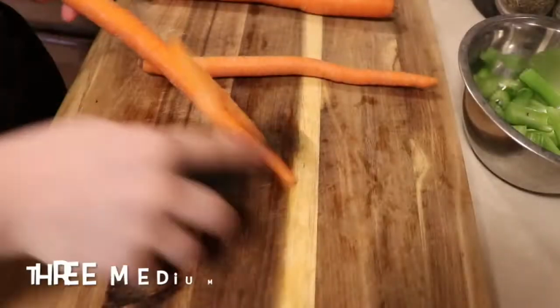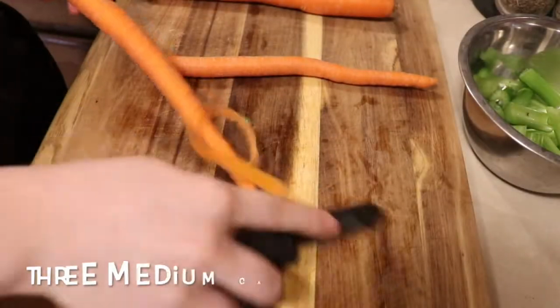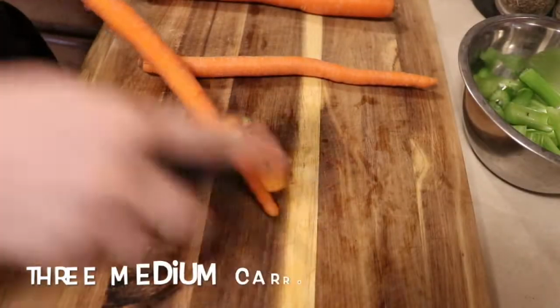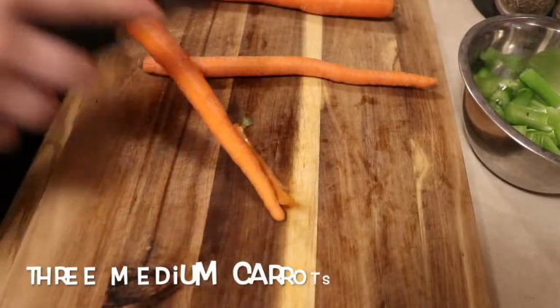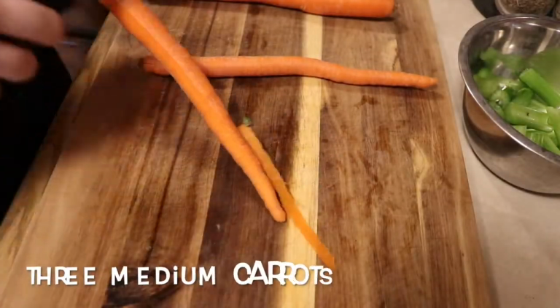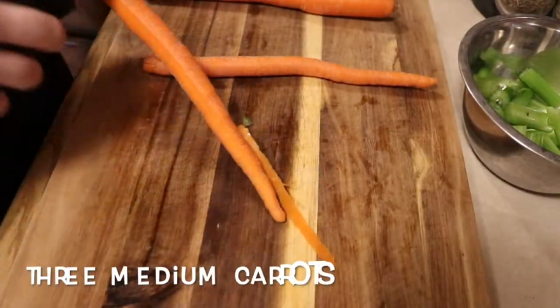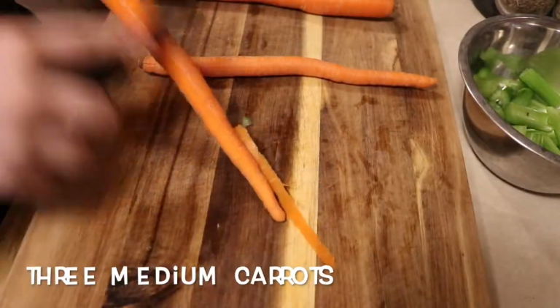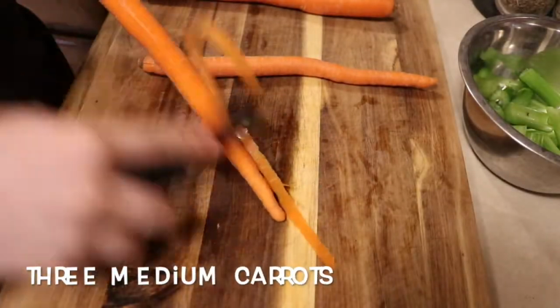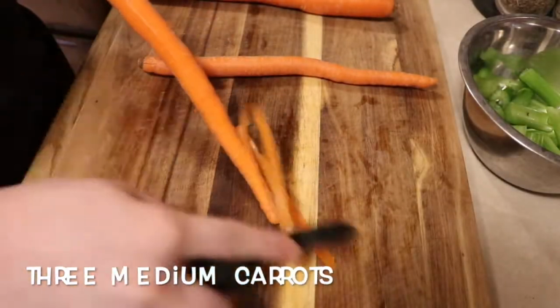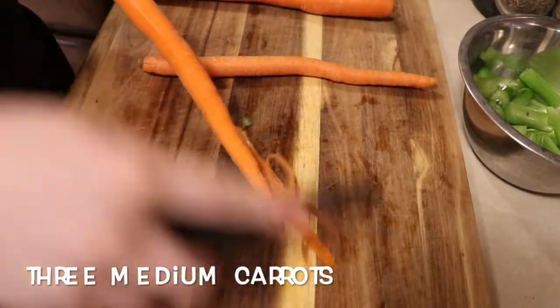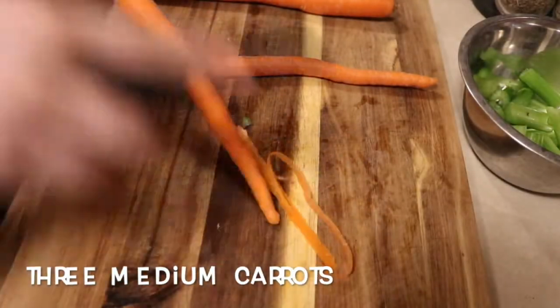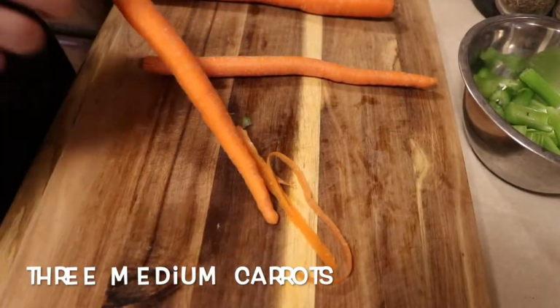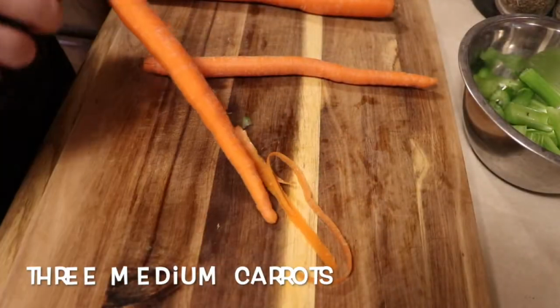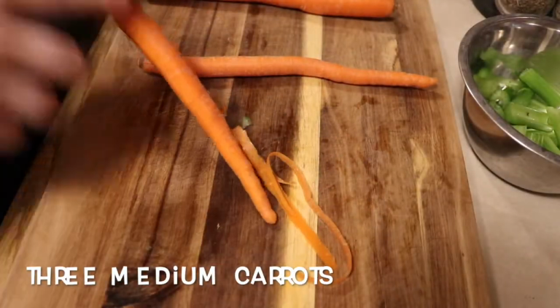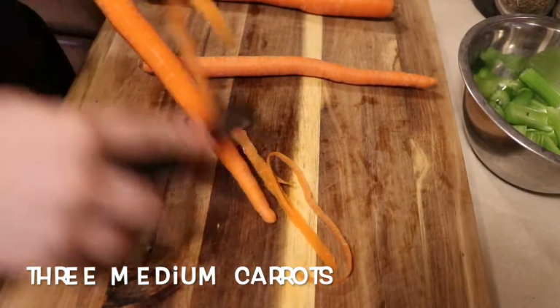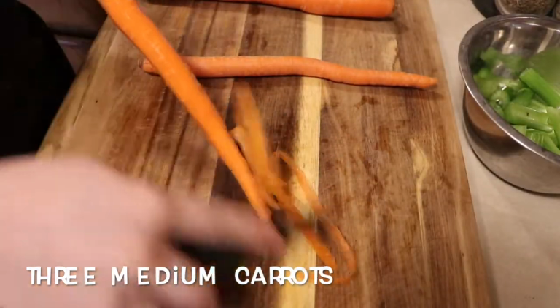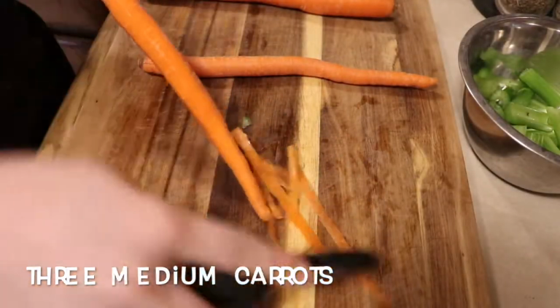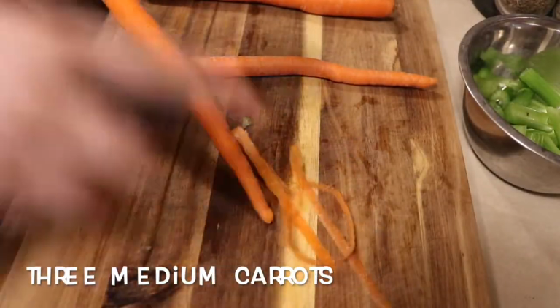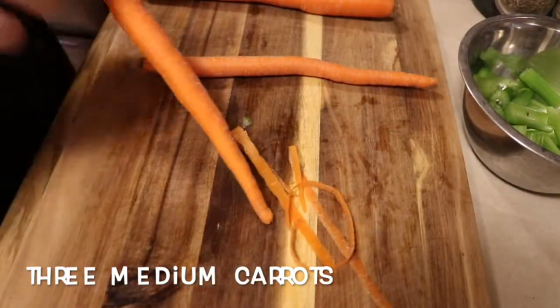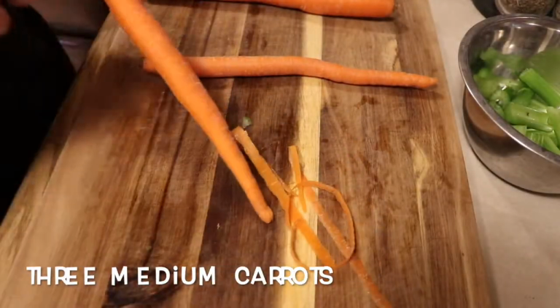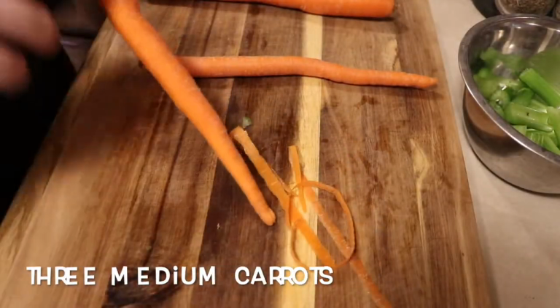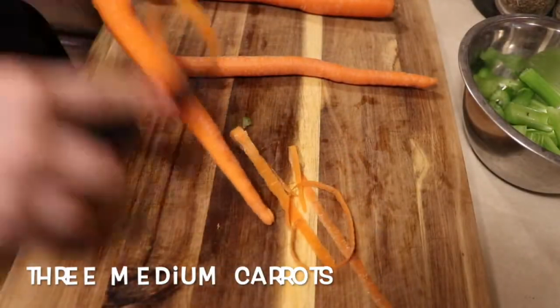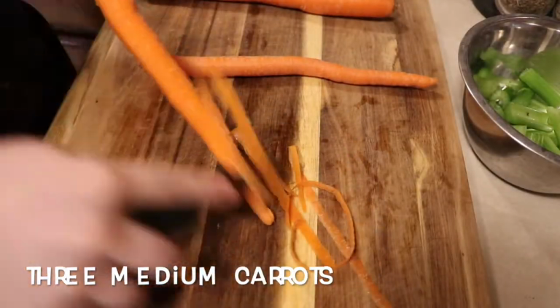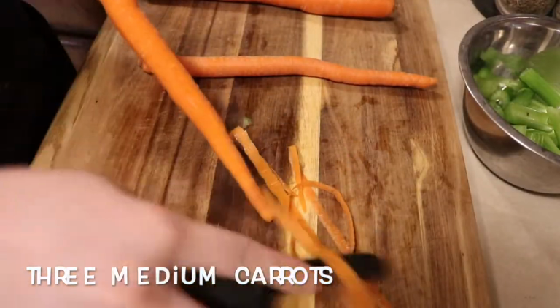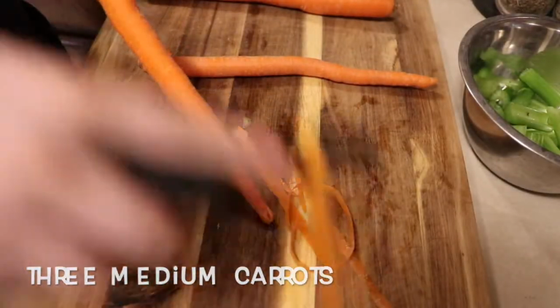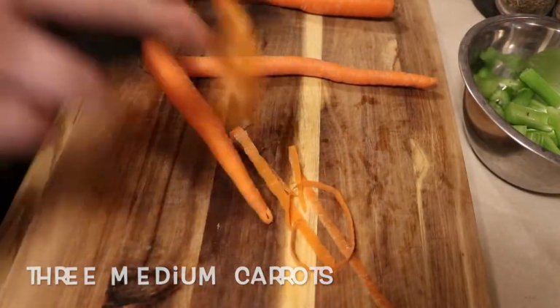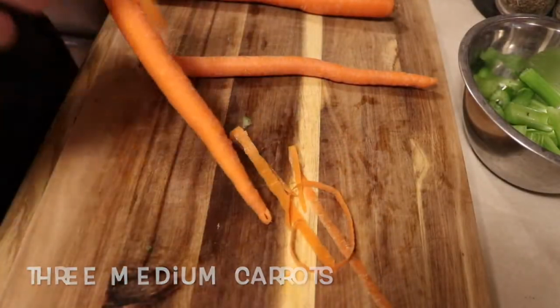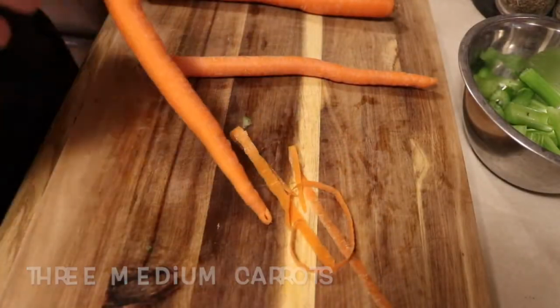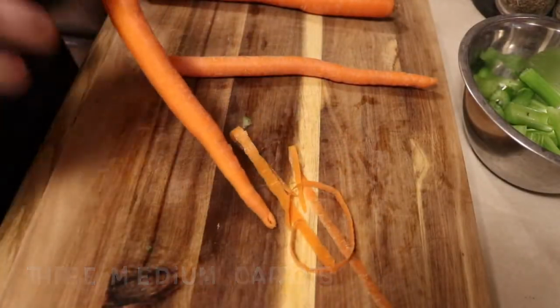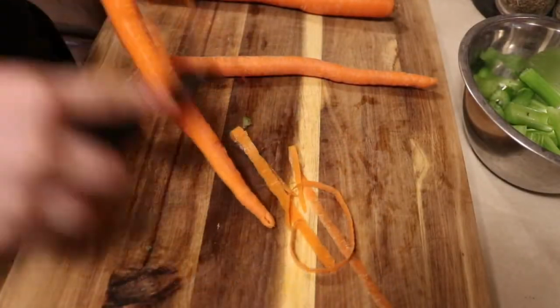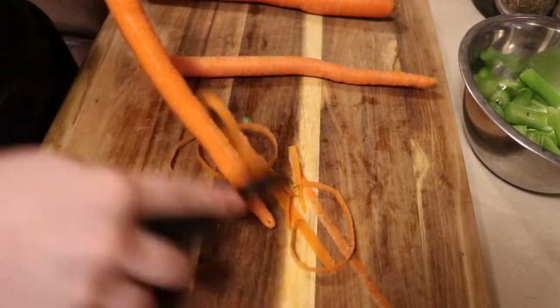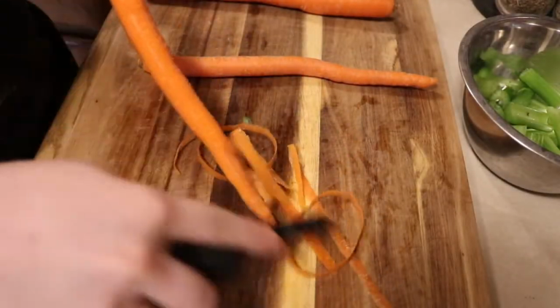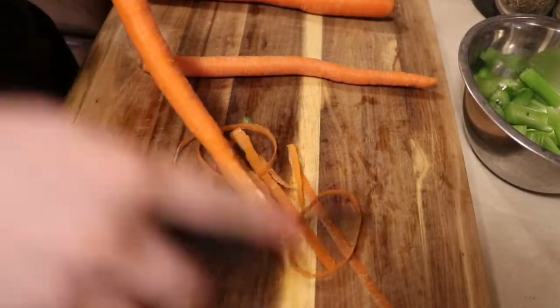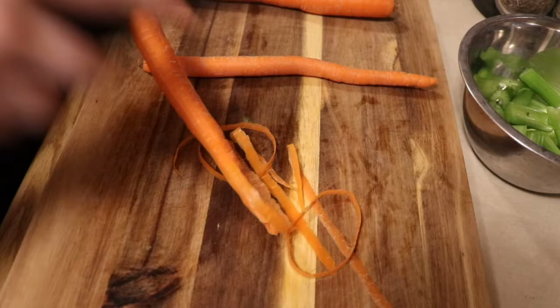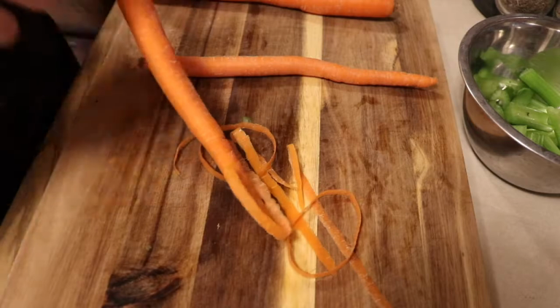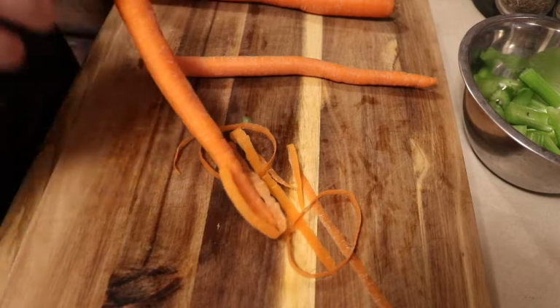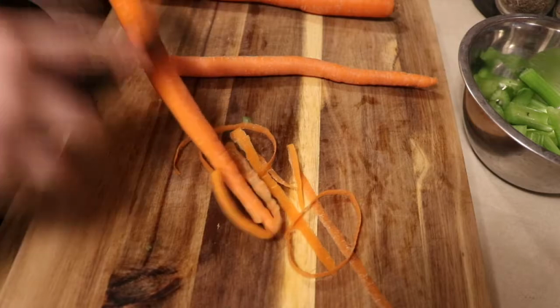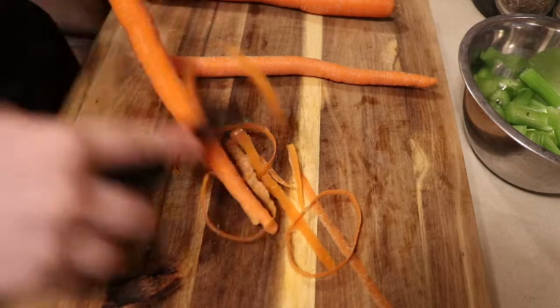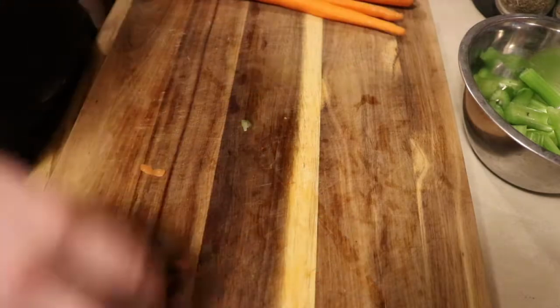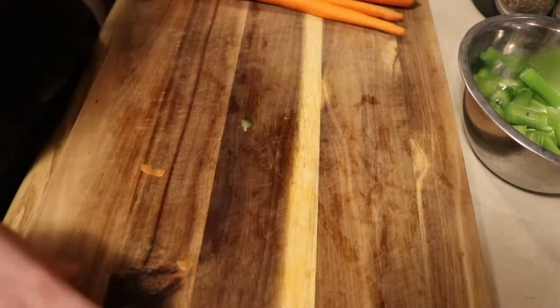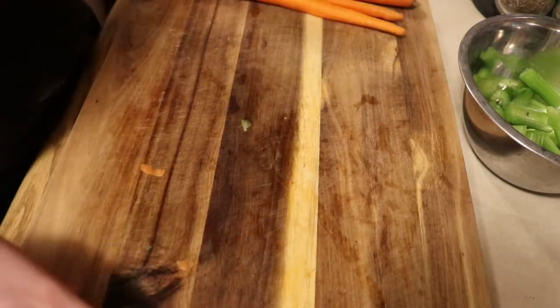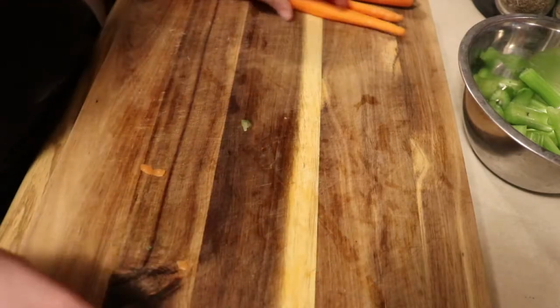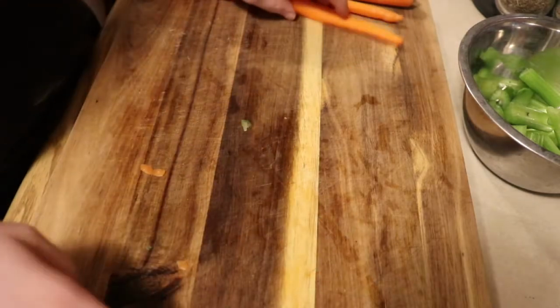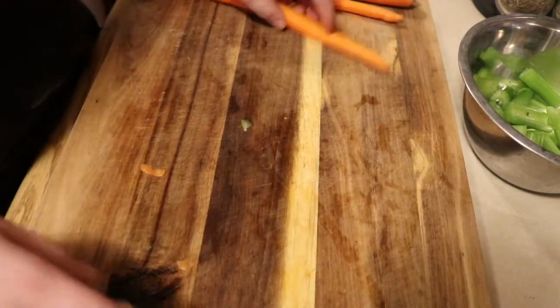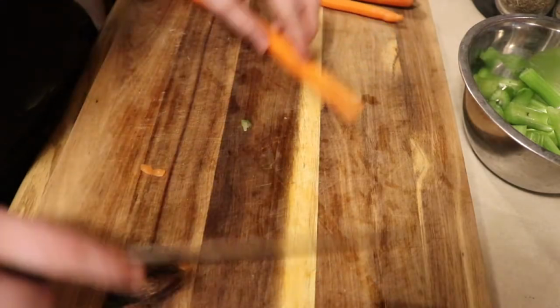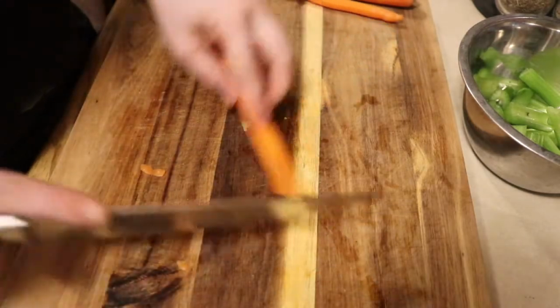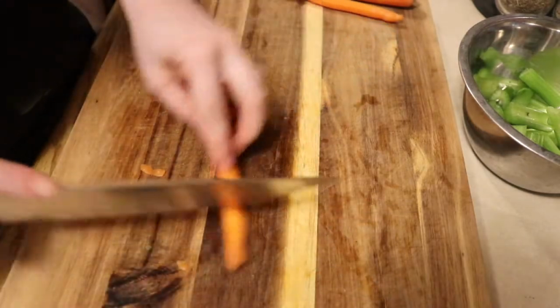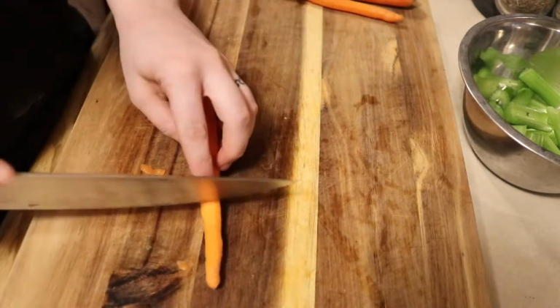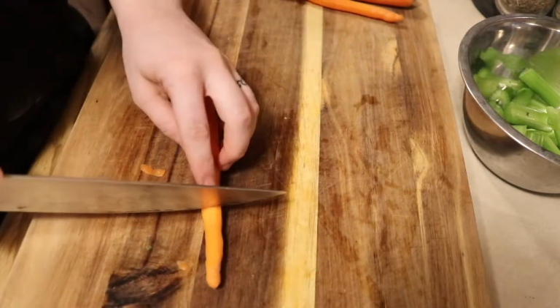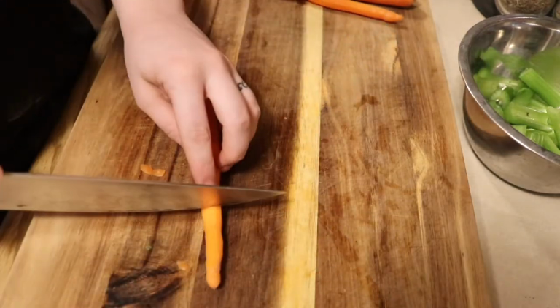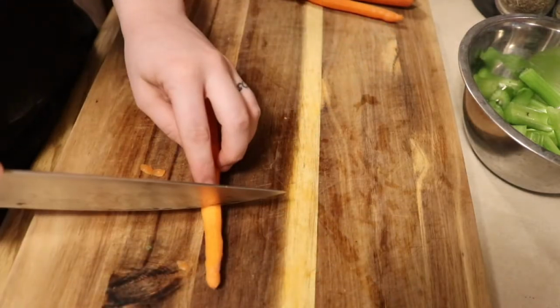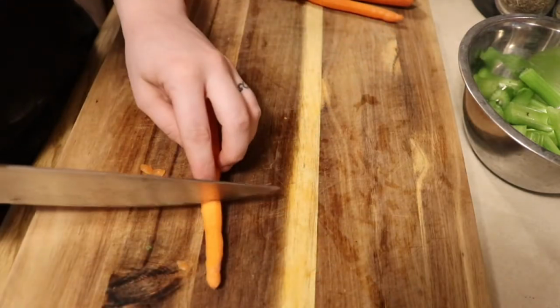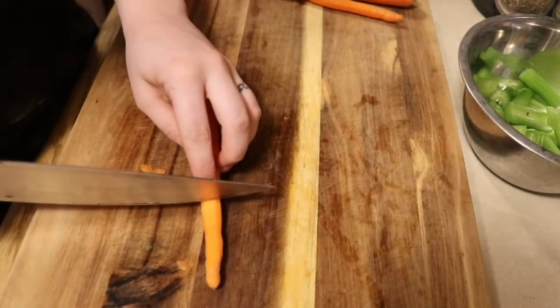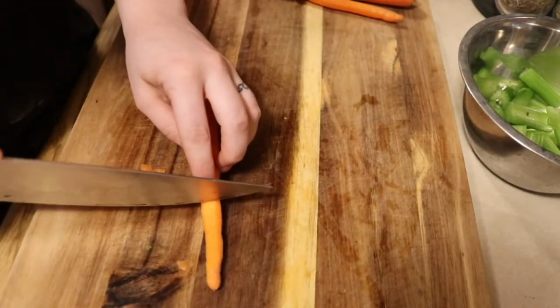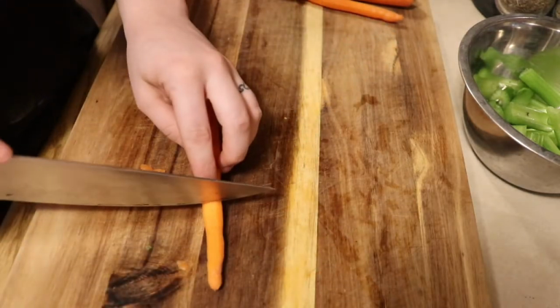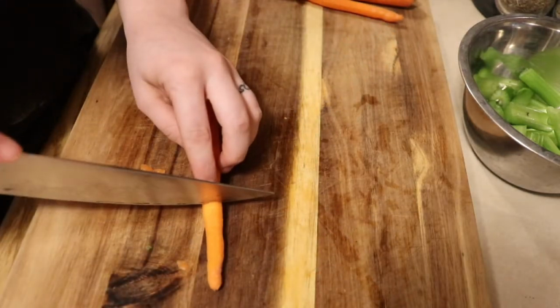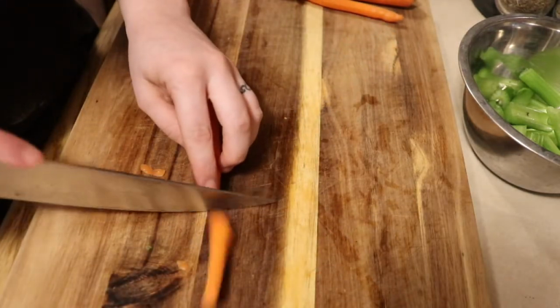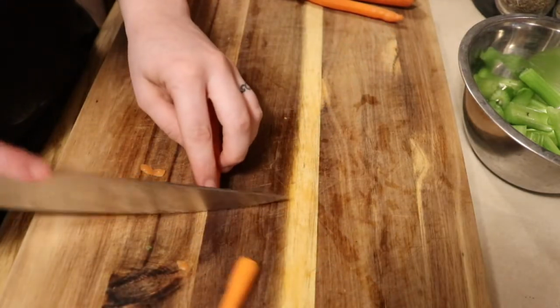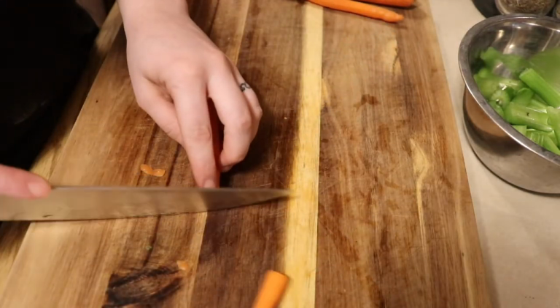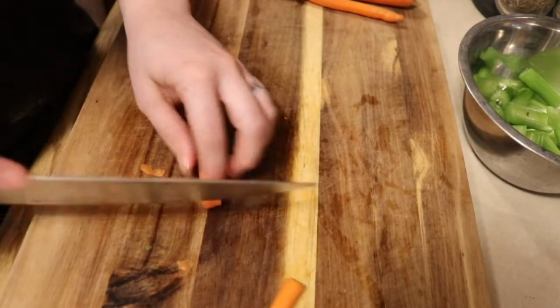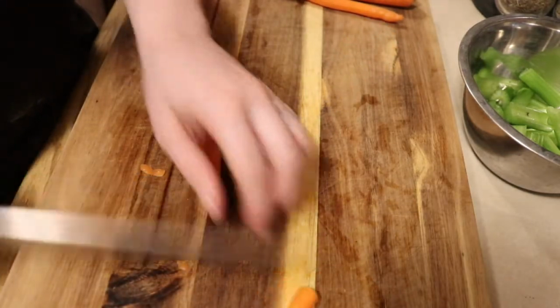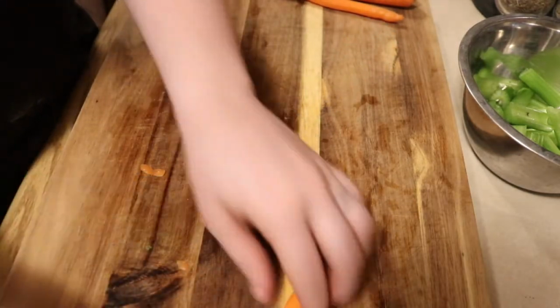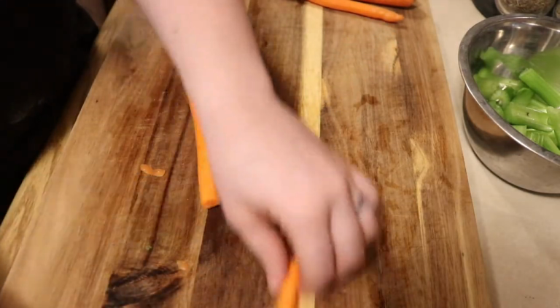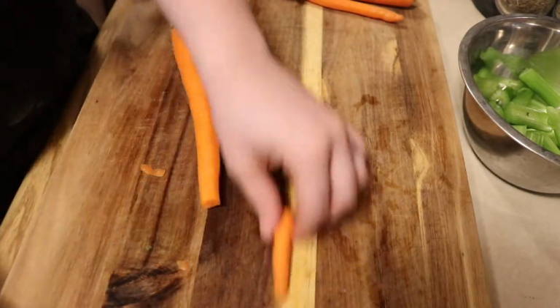We will do the same with three medium carrots — peel and cut into the same size as our celery, about one inch.